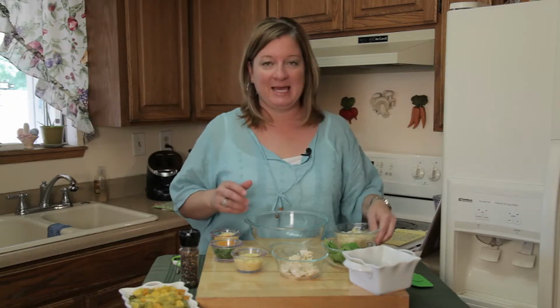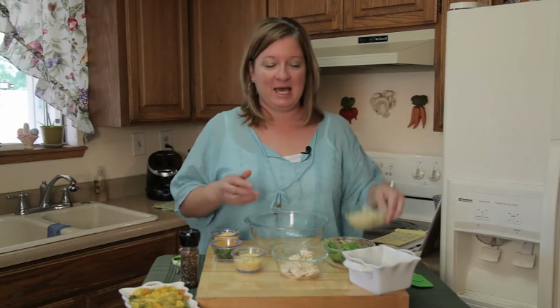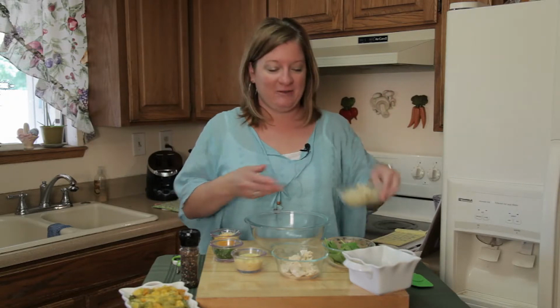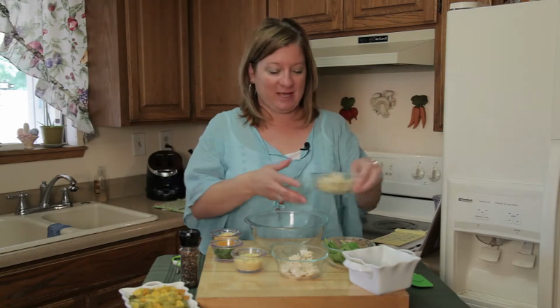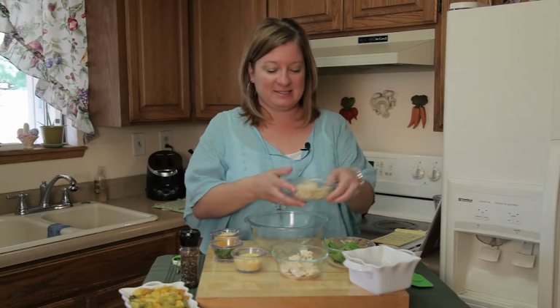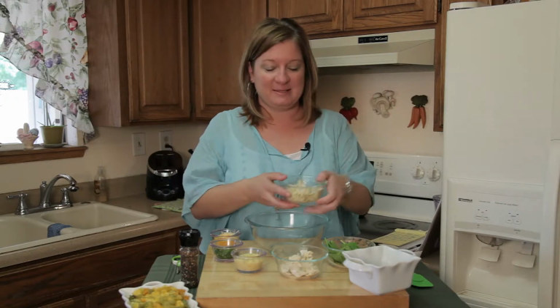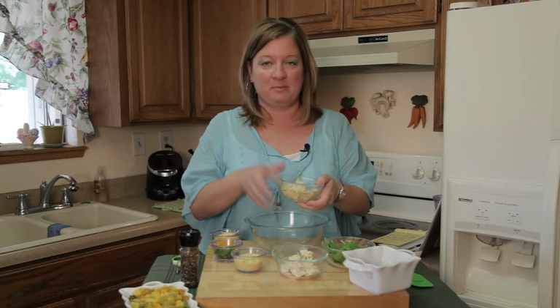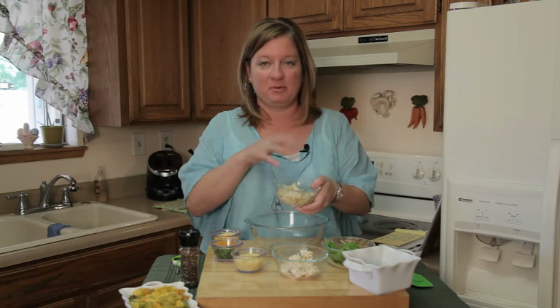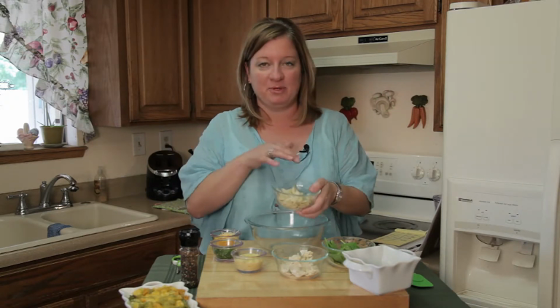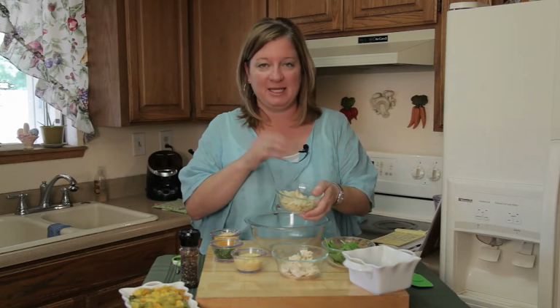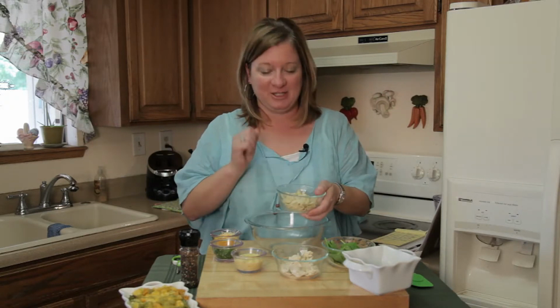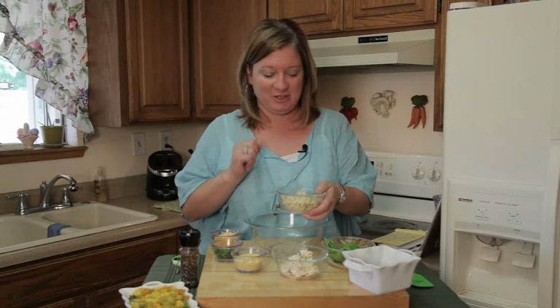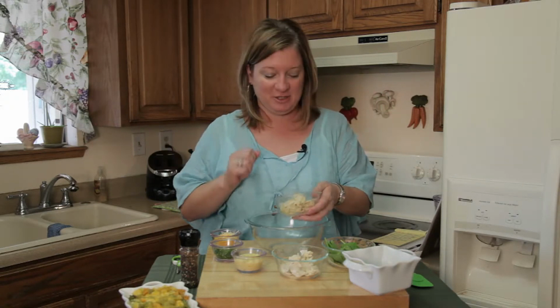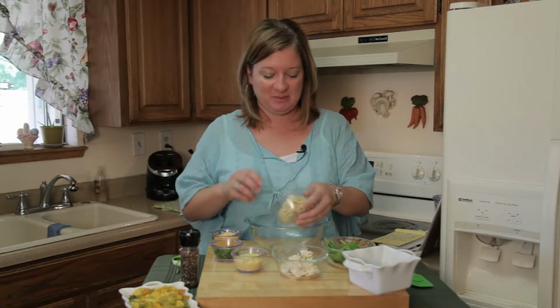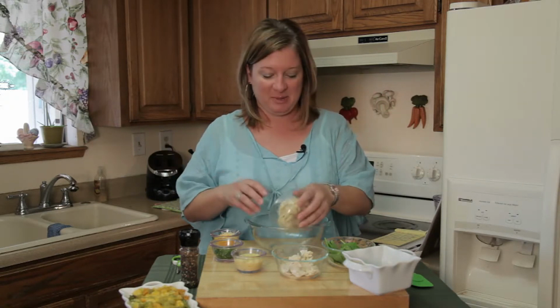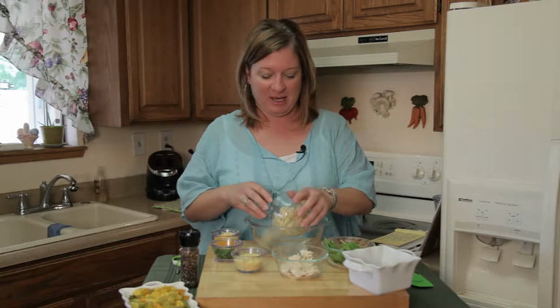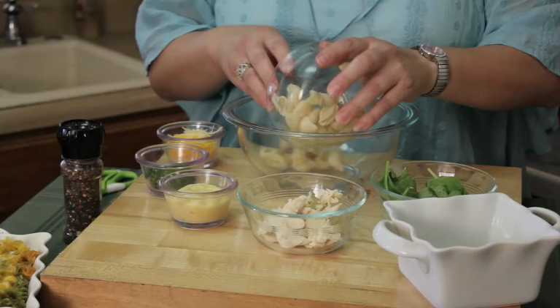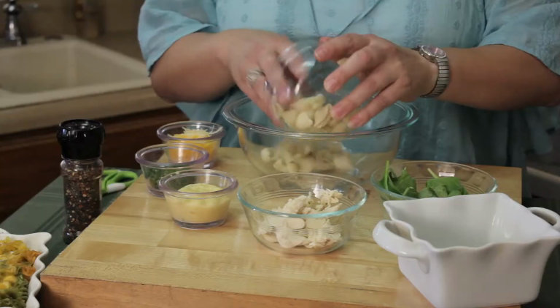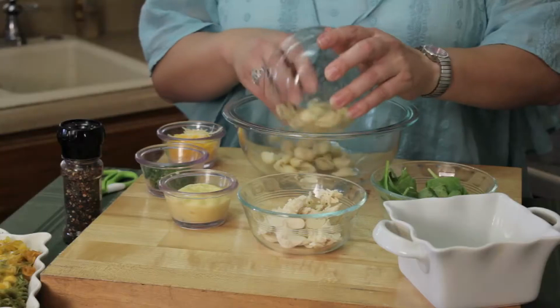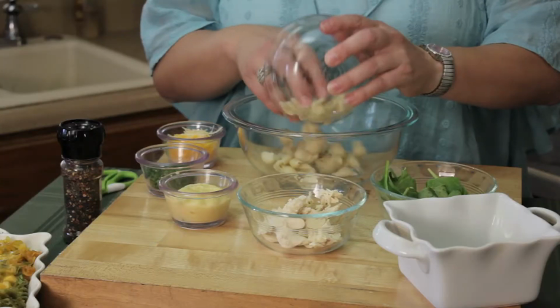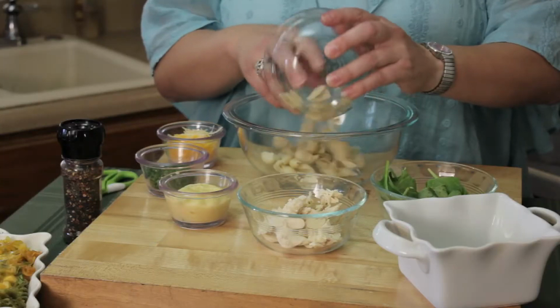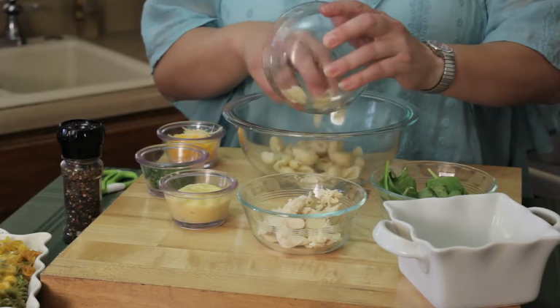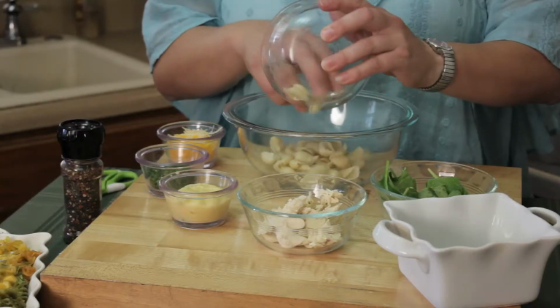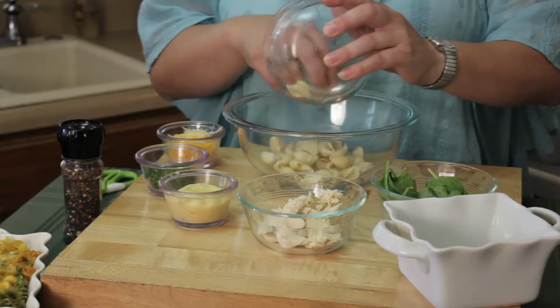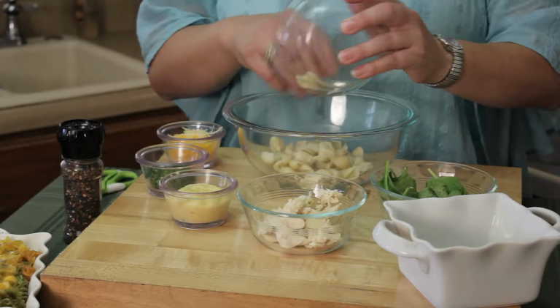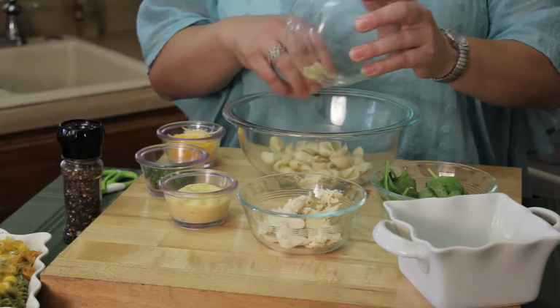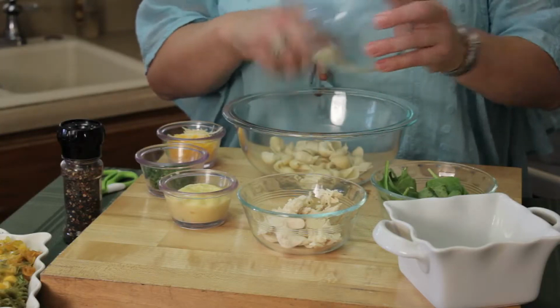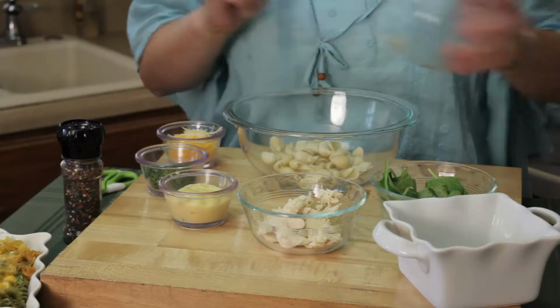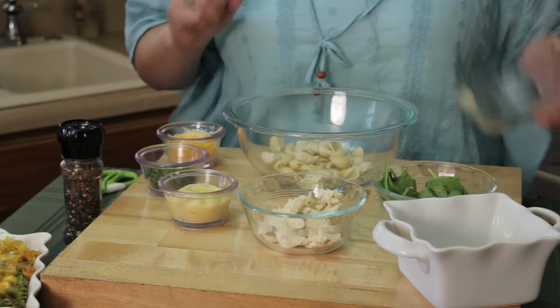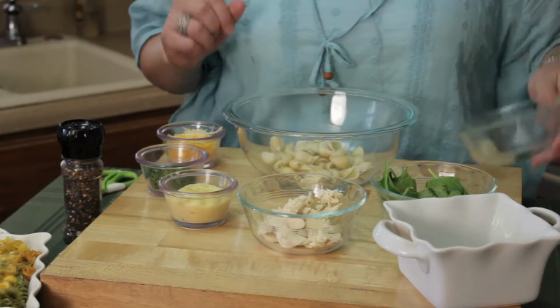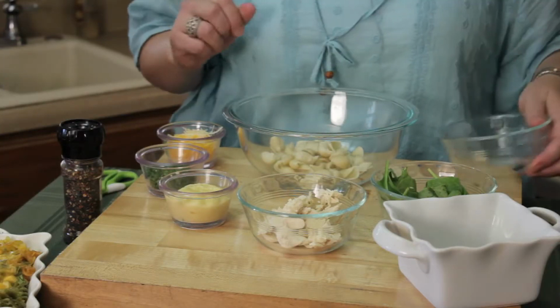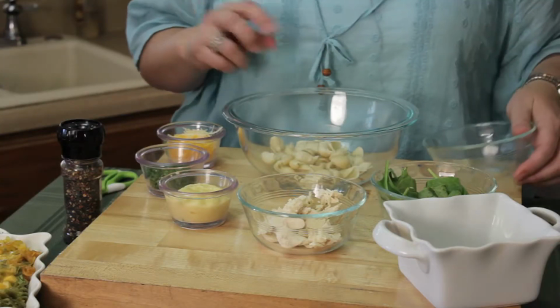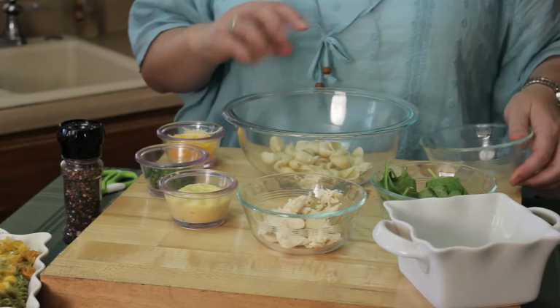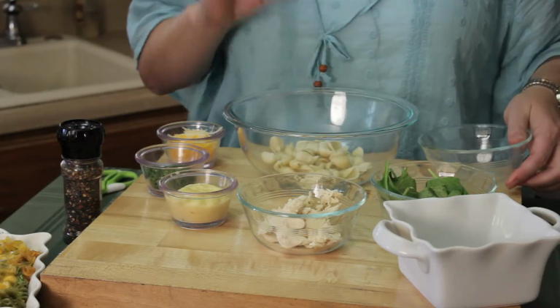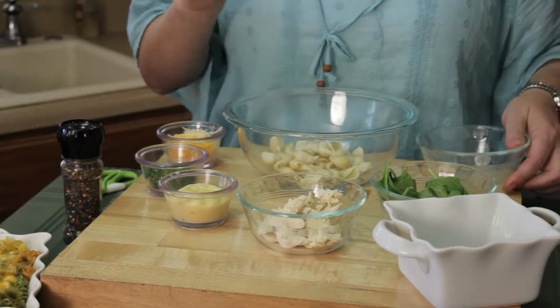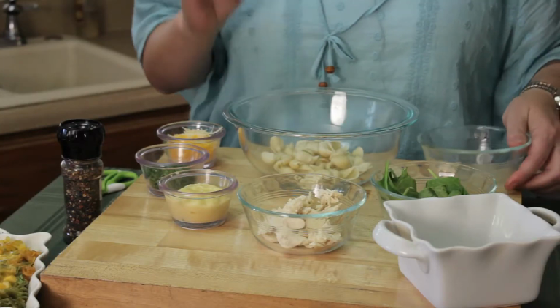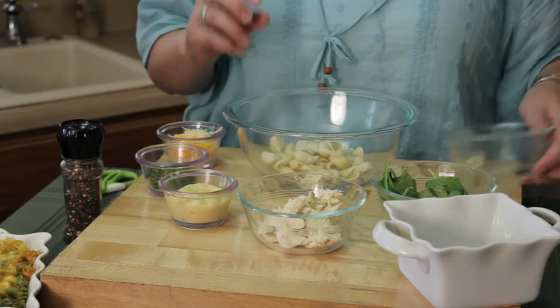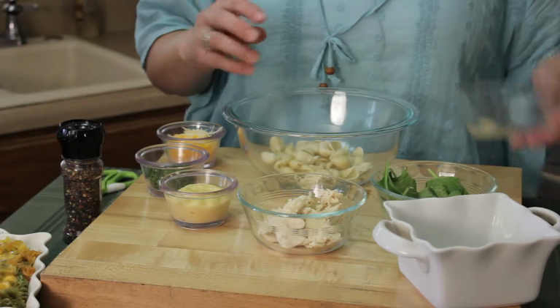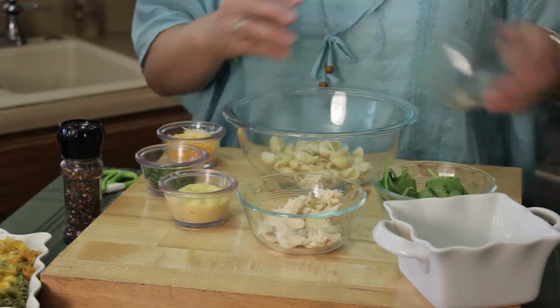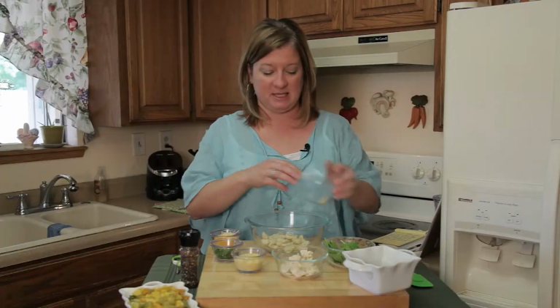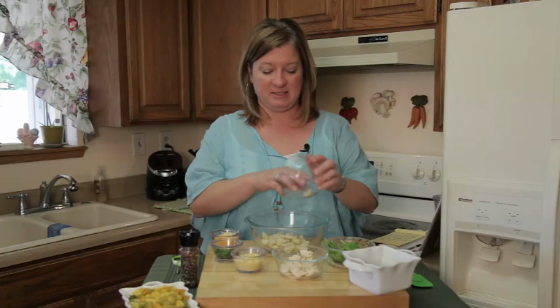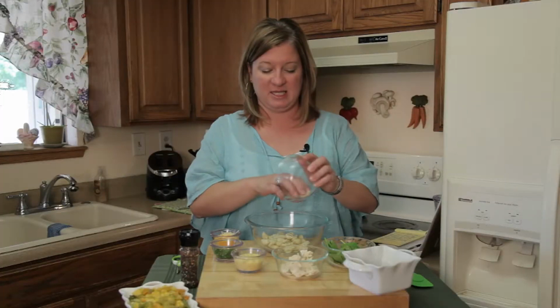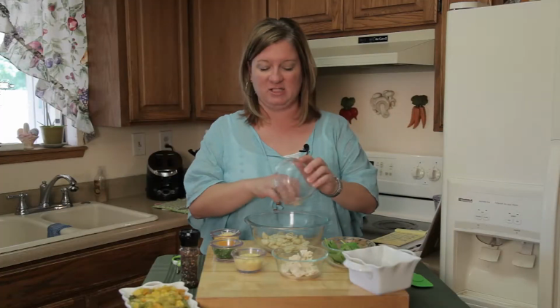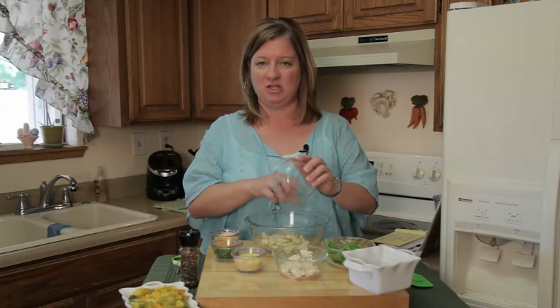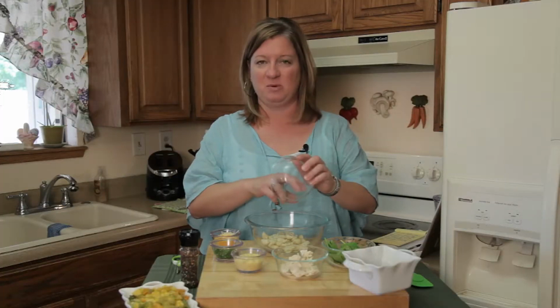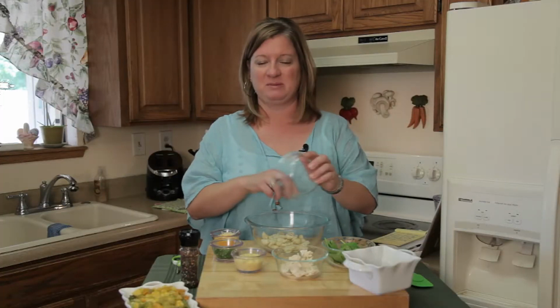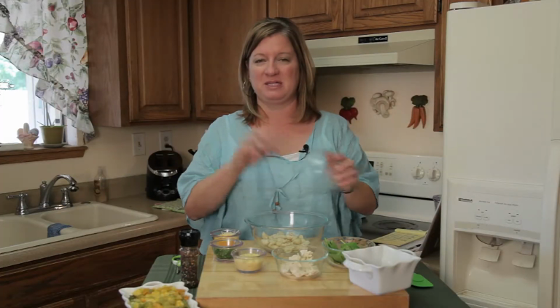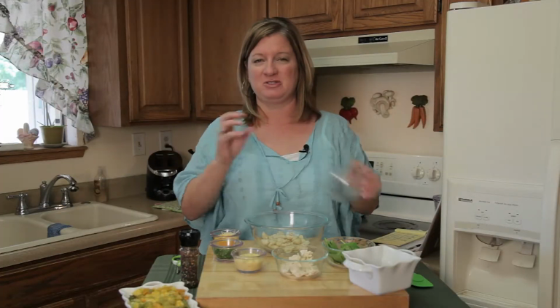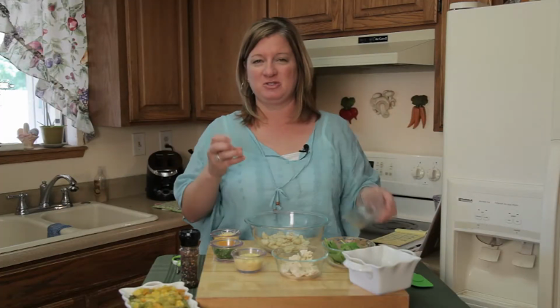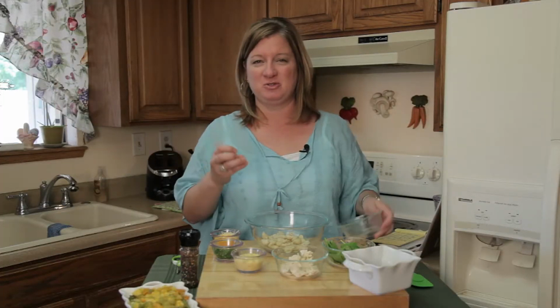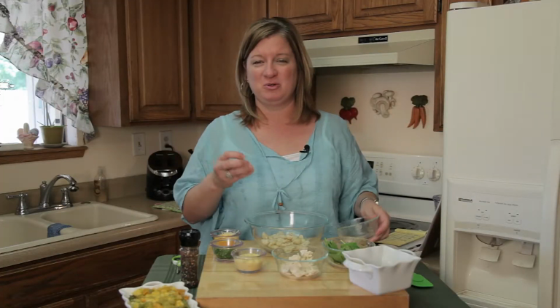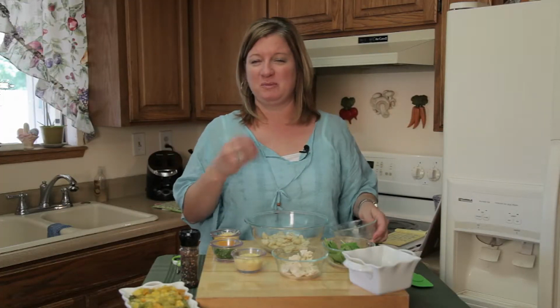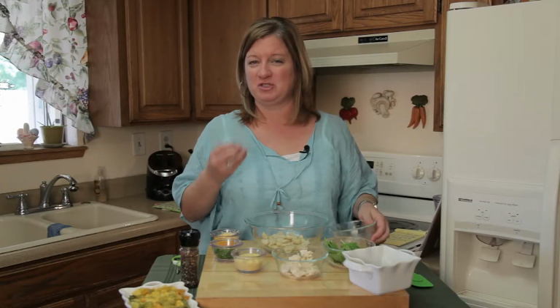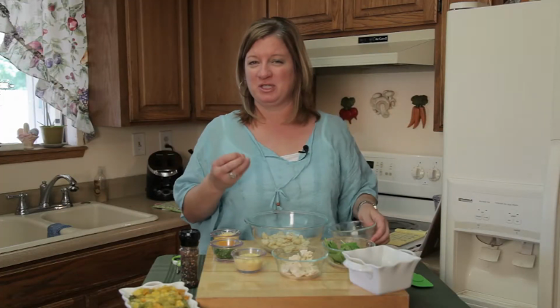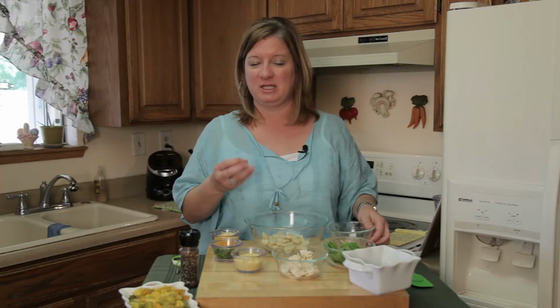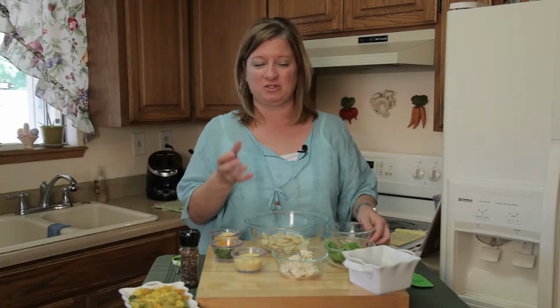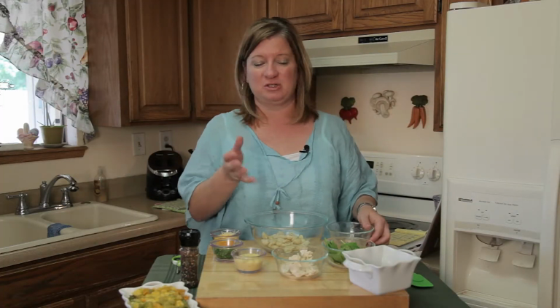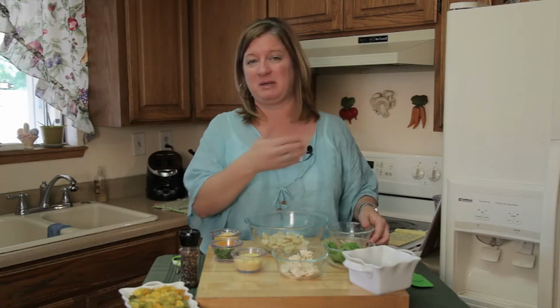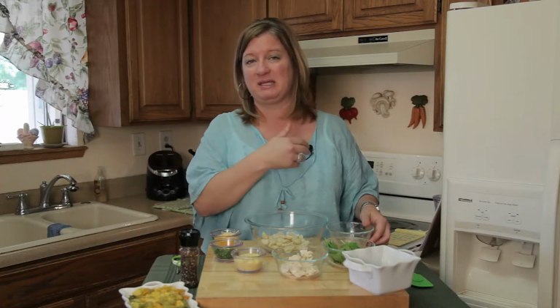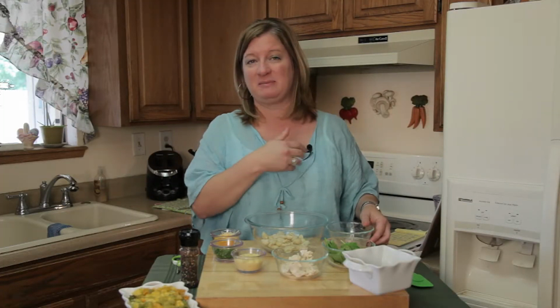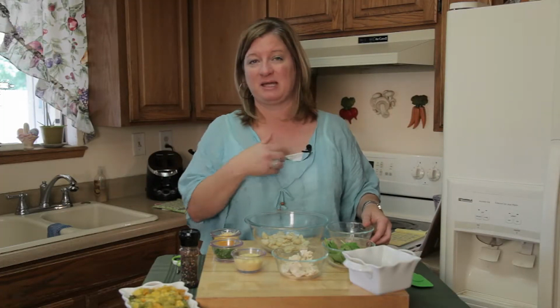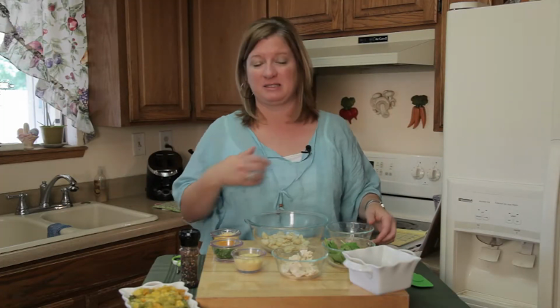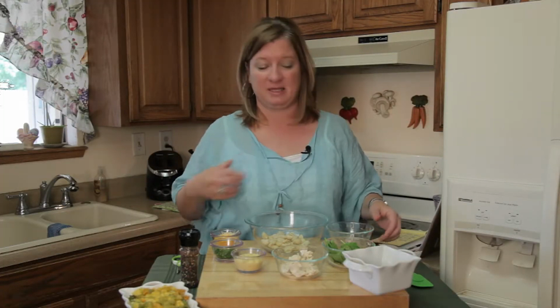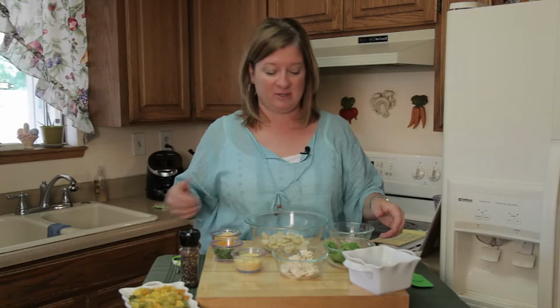I've got some pre-cooked pasta shells. Cook them a little al dente because you don't want them to get too mushy, since you're going to bake it back in the oven.